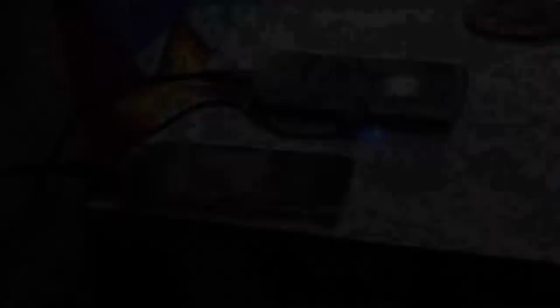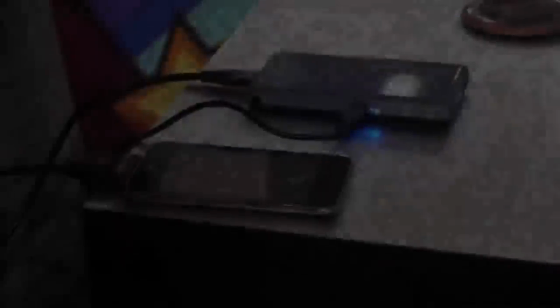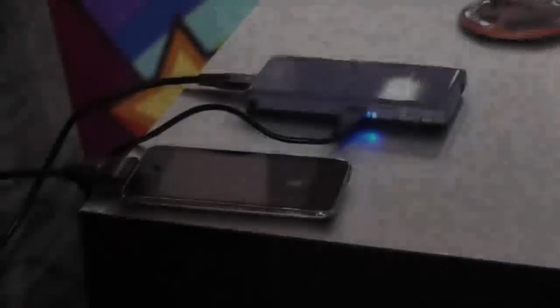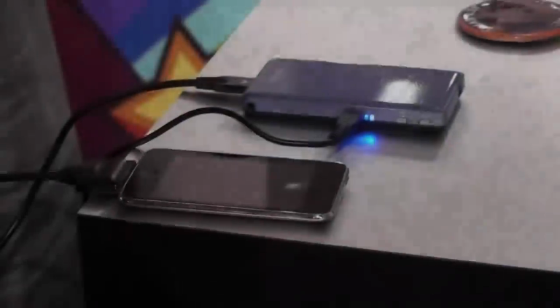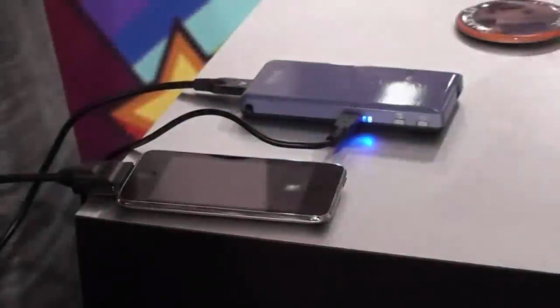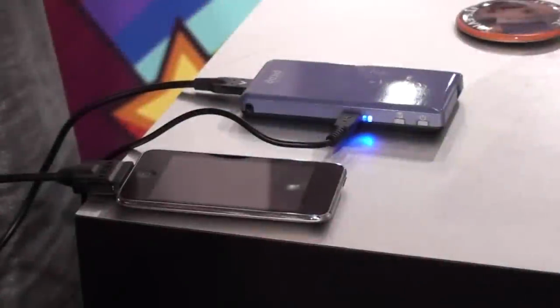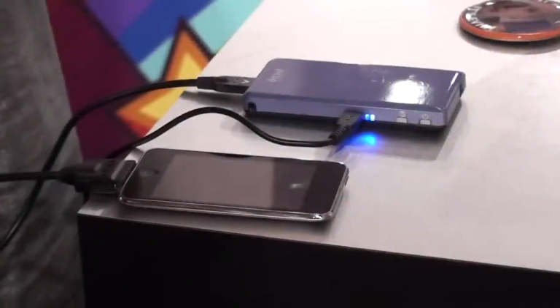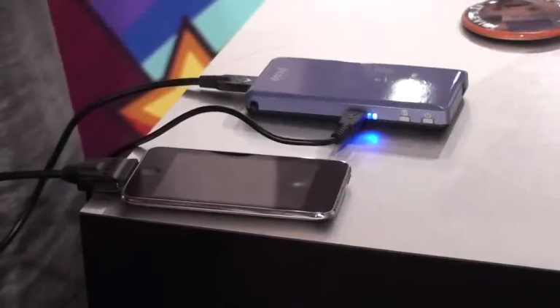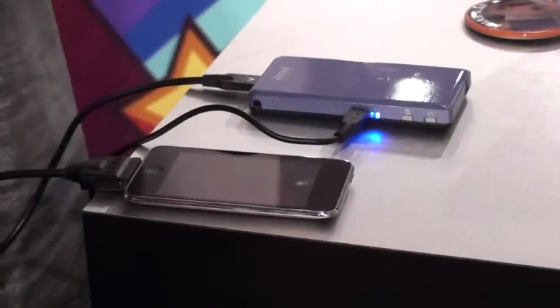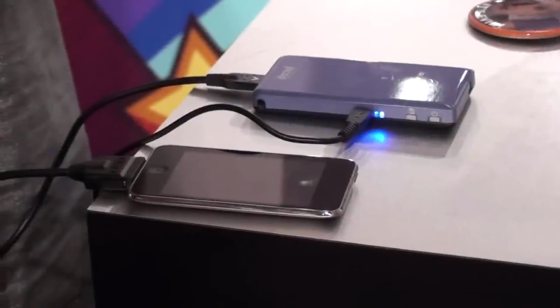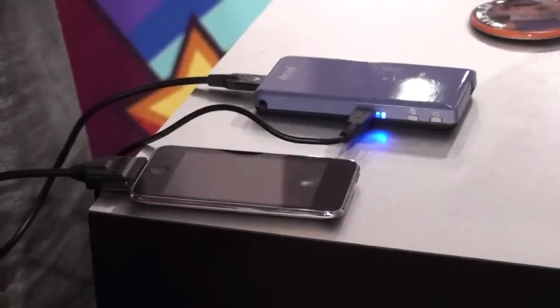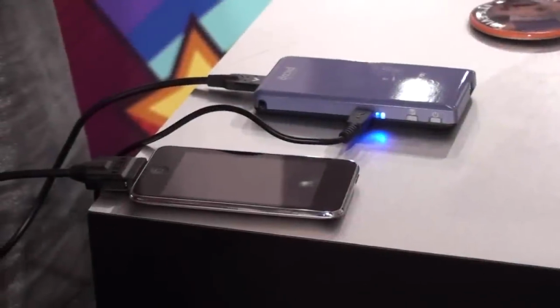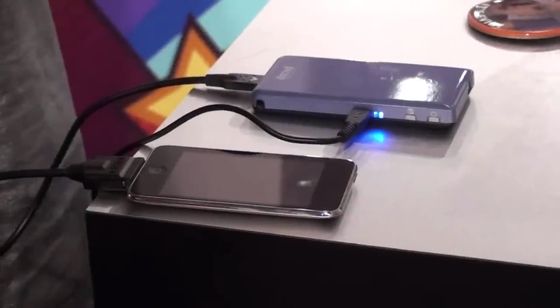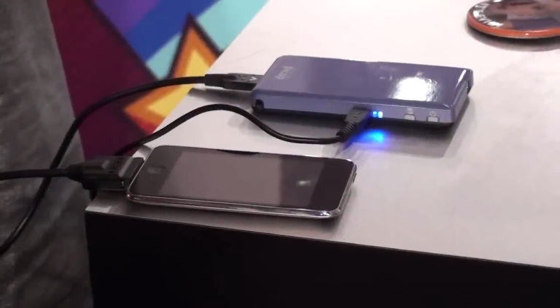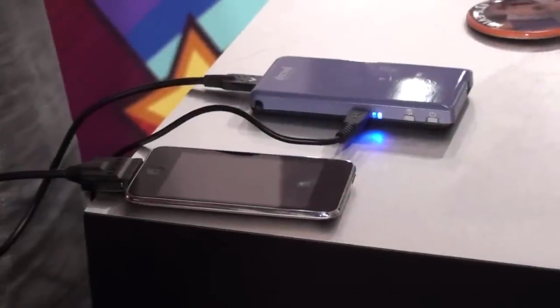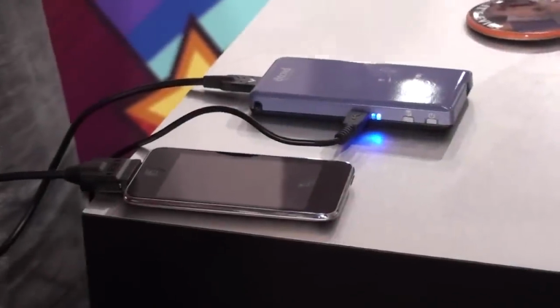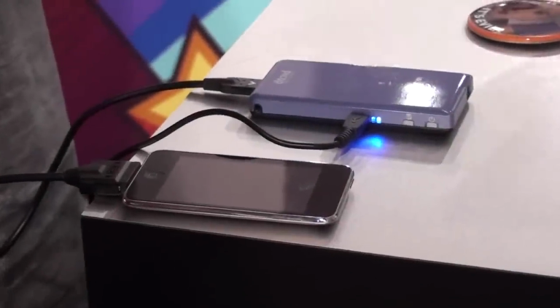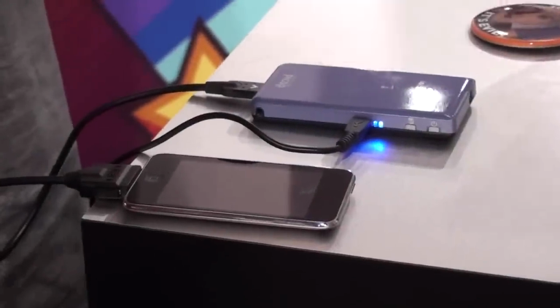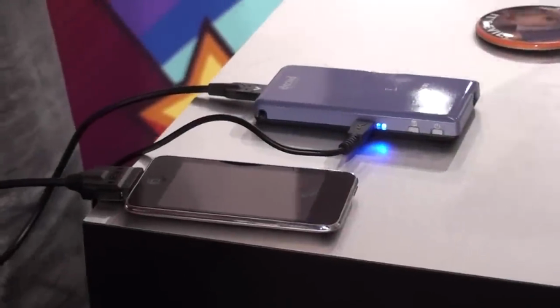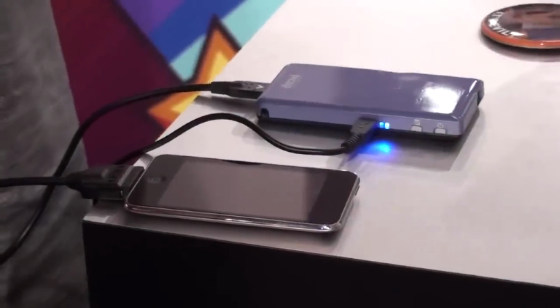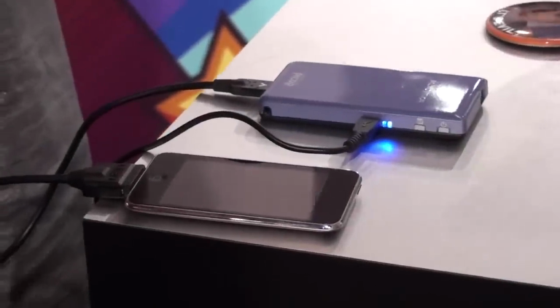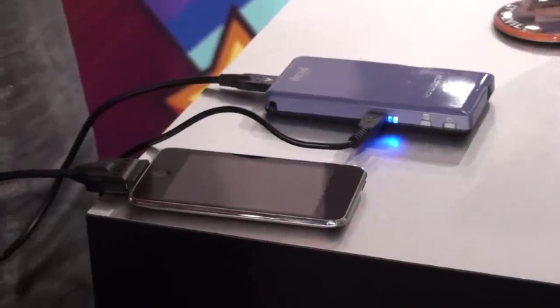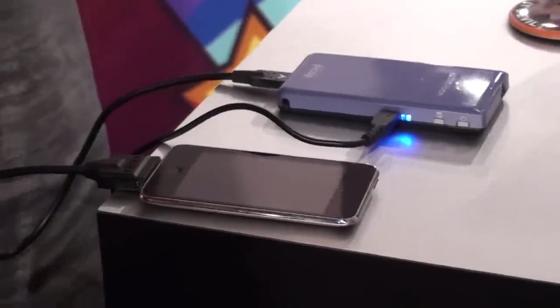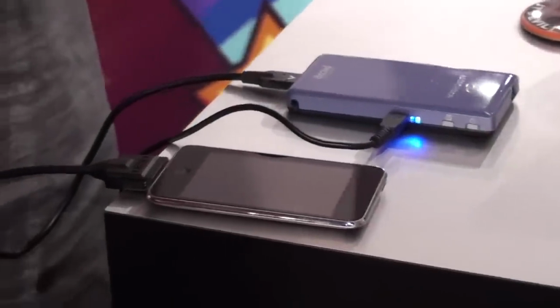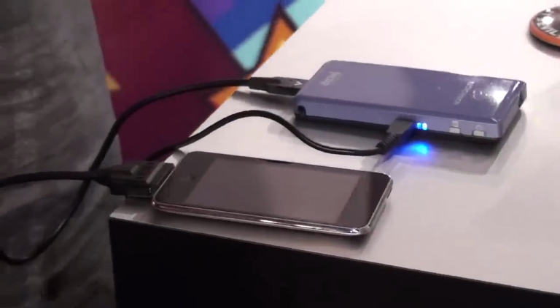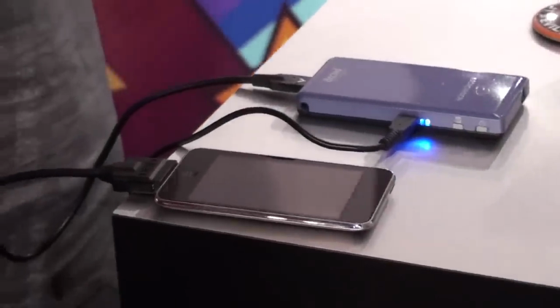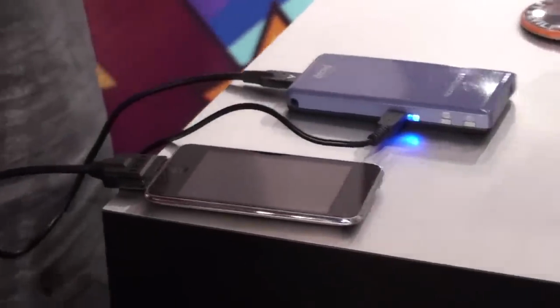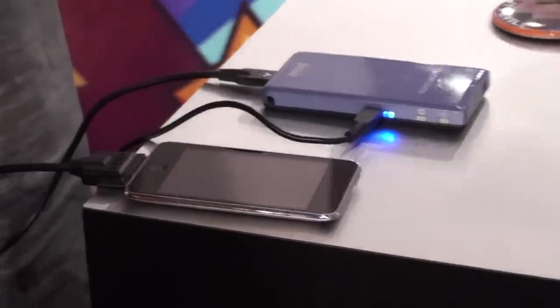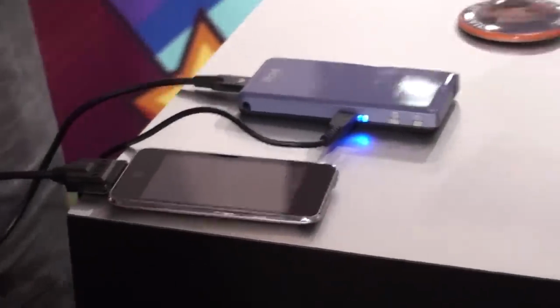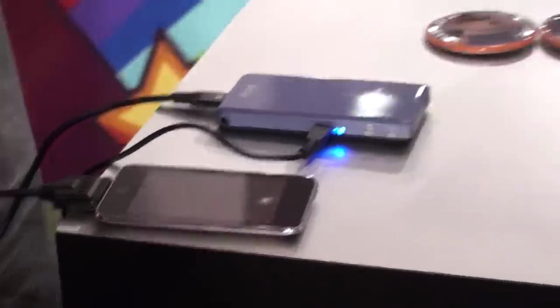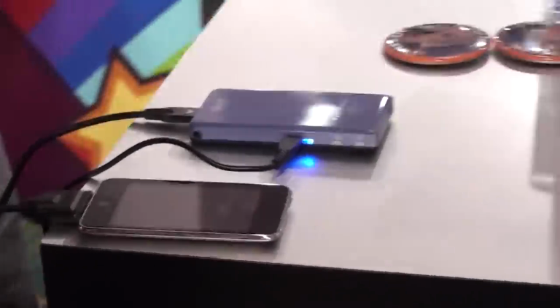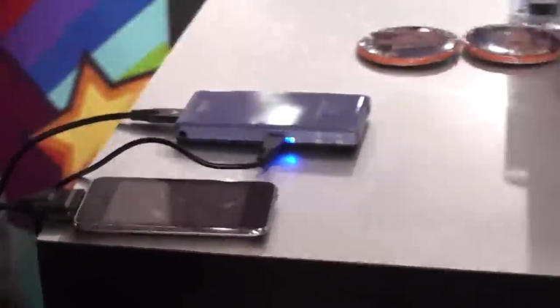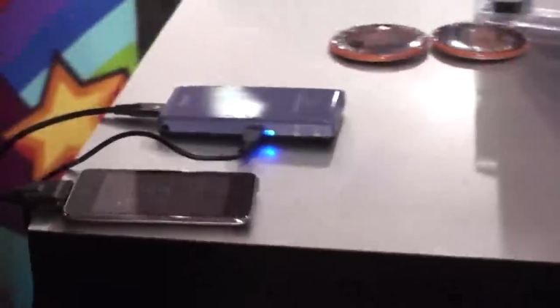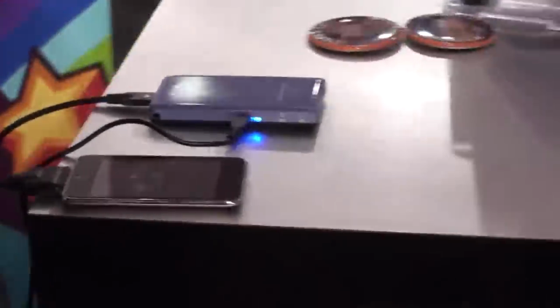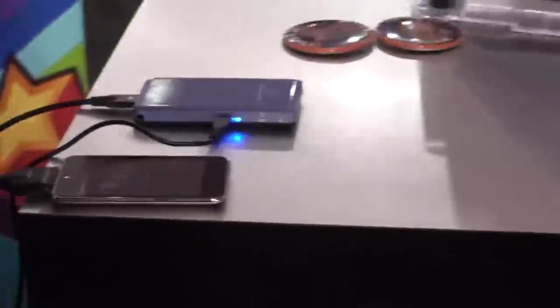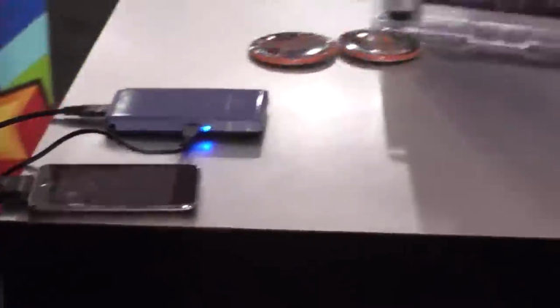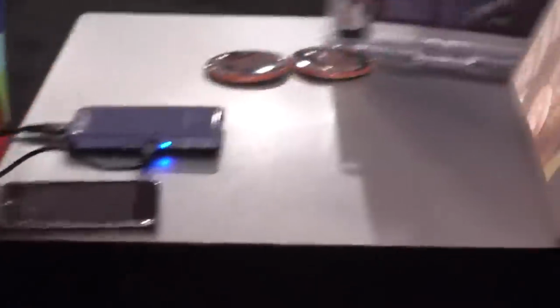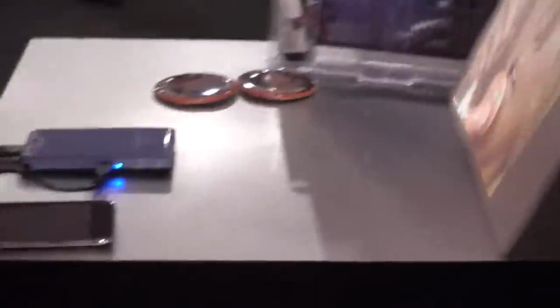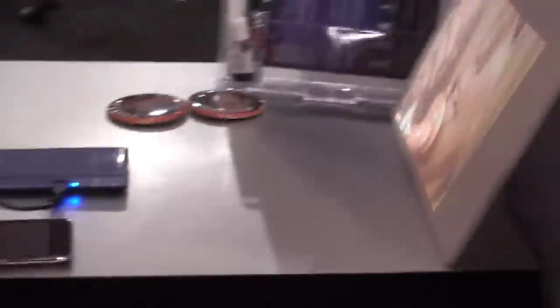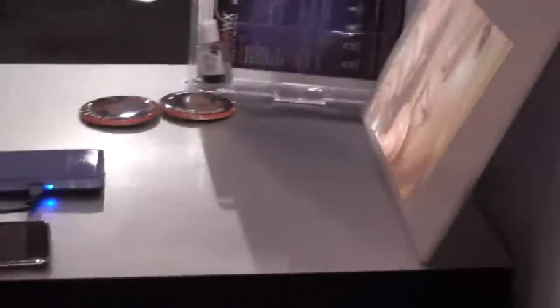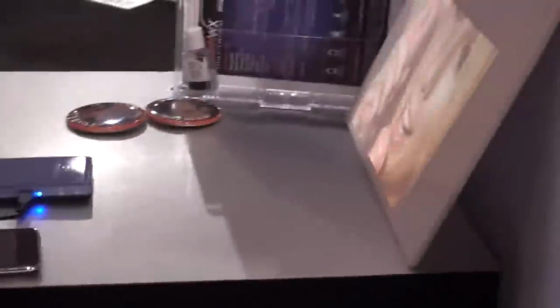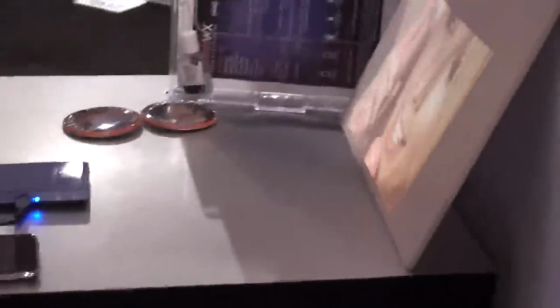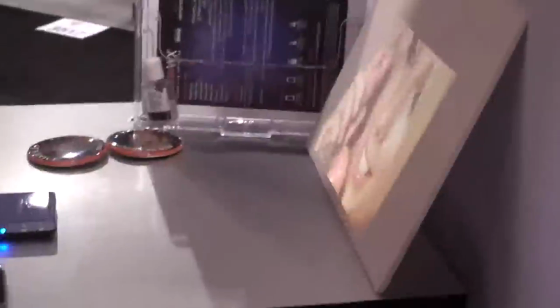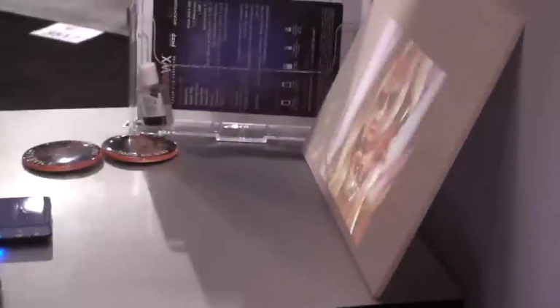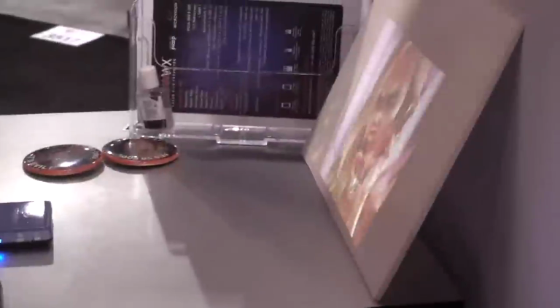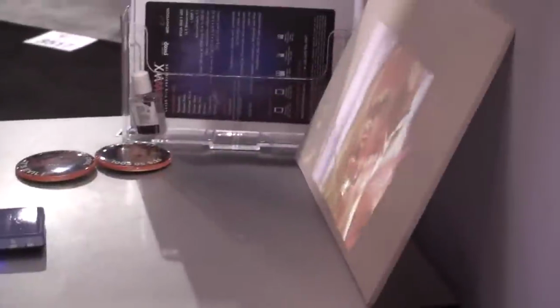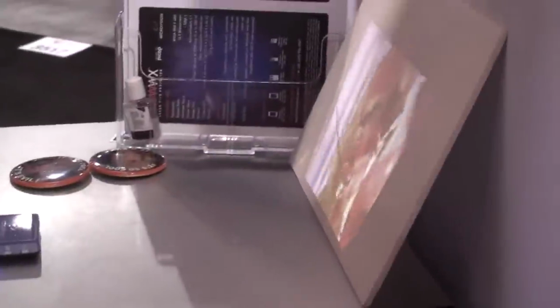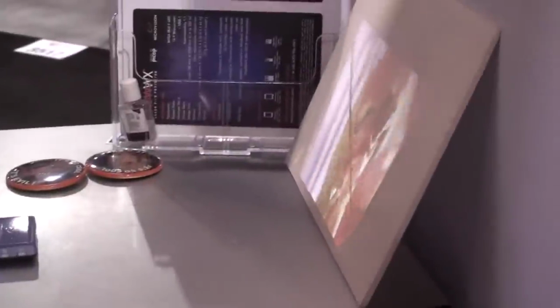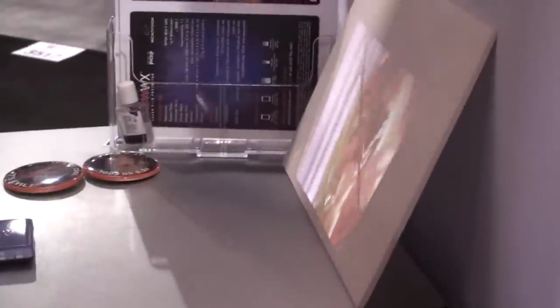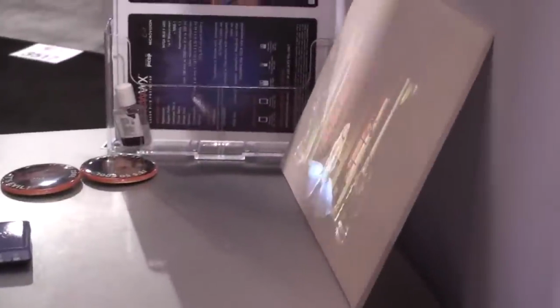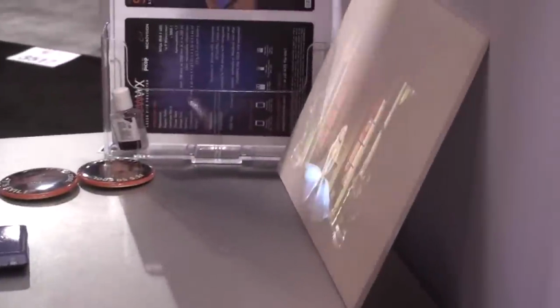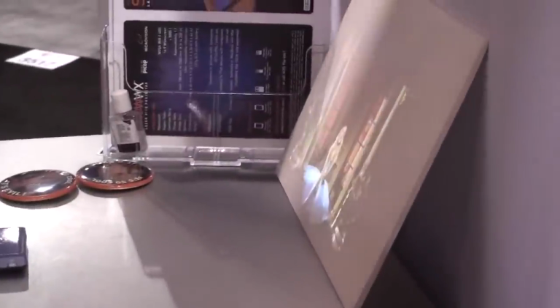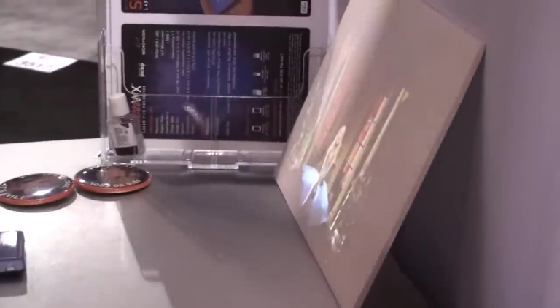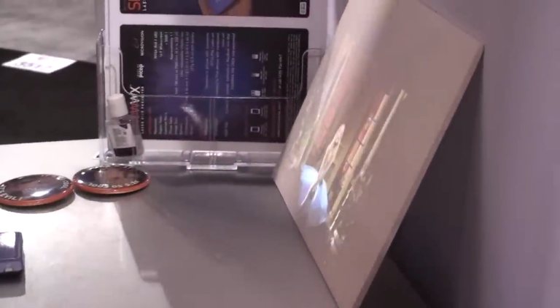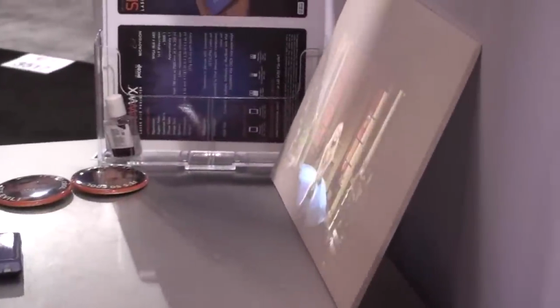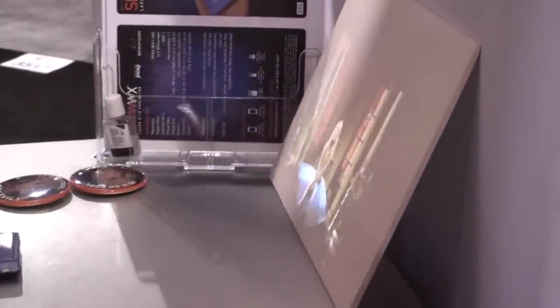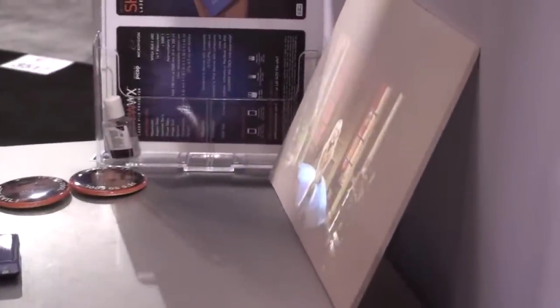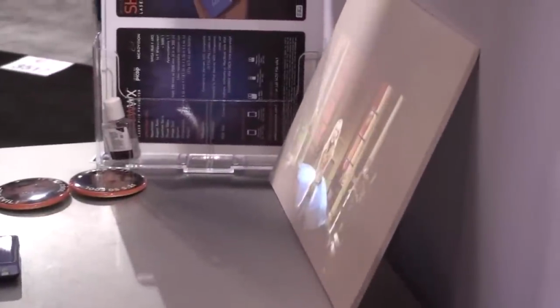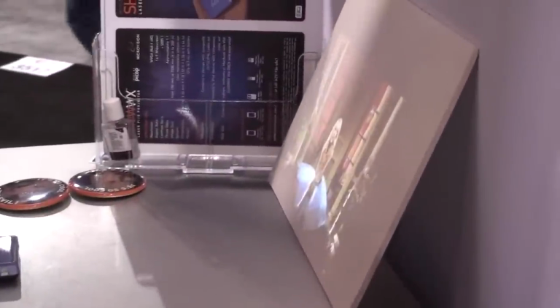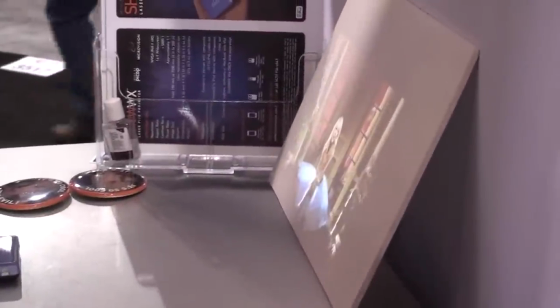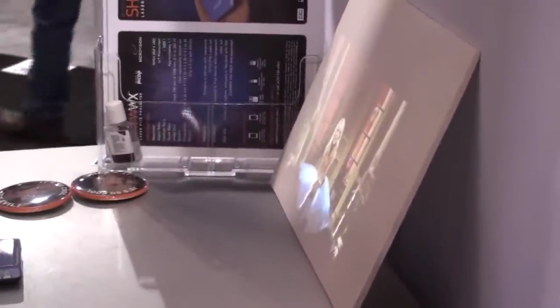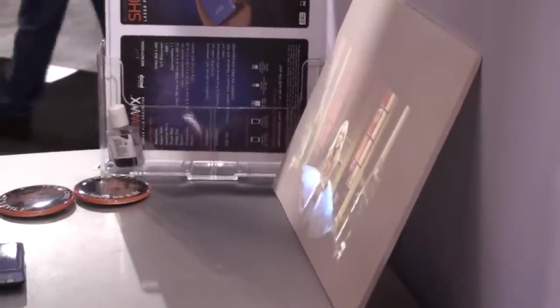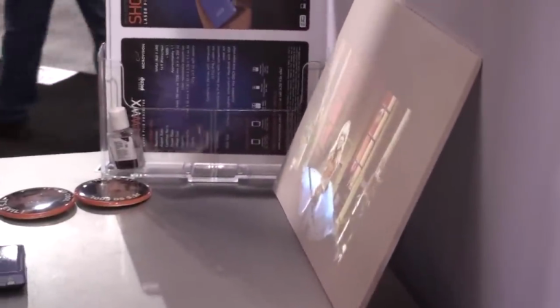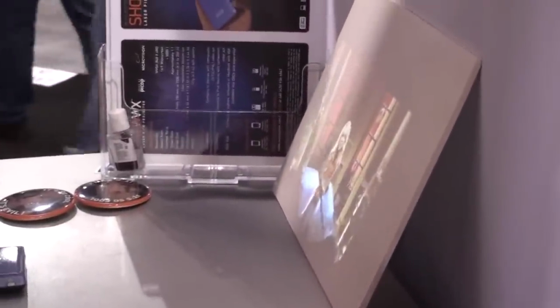iPhones, iPods, laptop computers — it's going to be great for PowerPoint presentations. Very light, only 4 ounces.